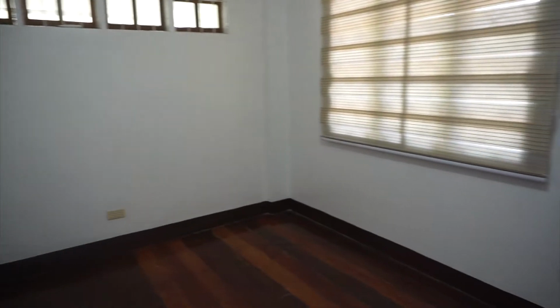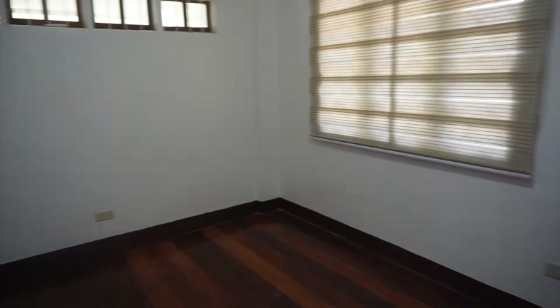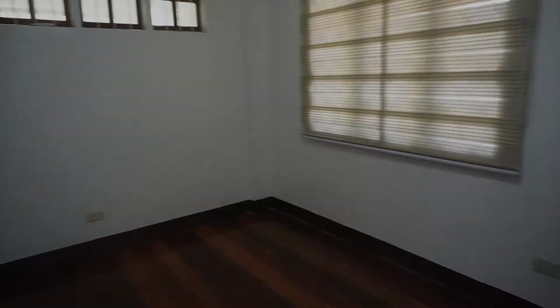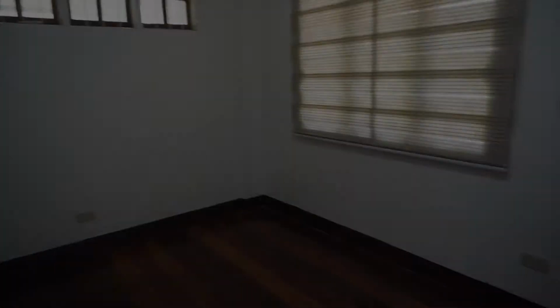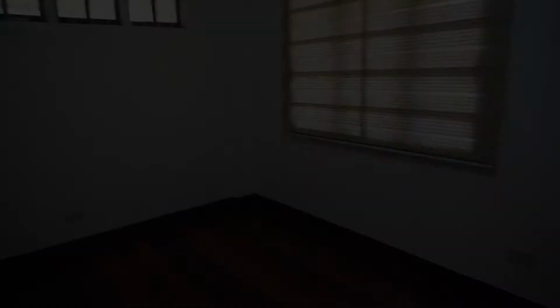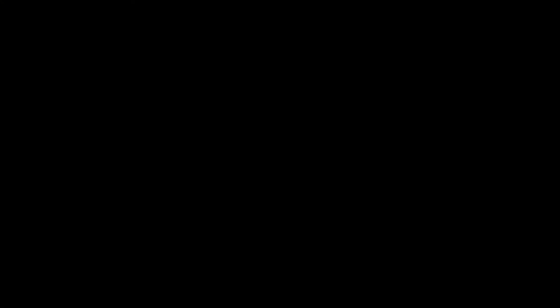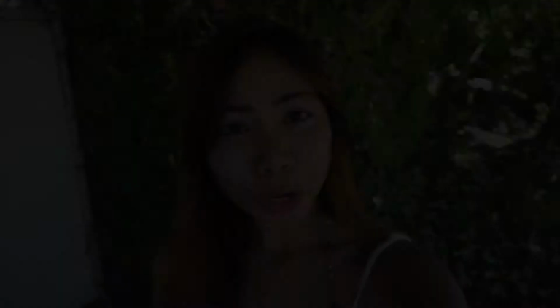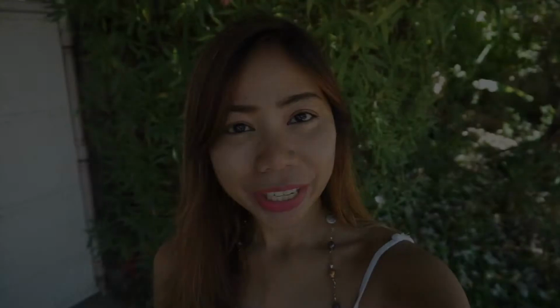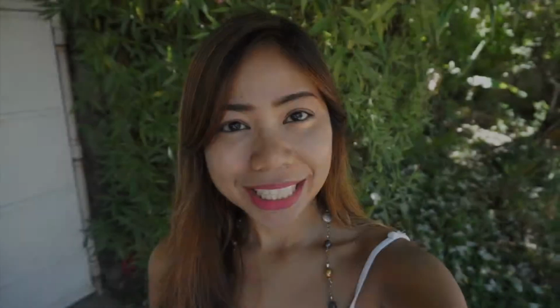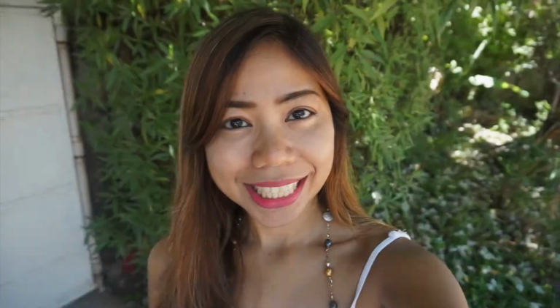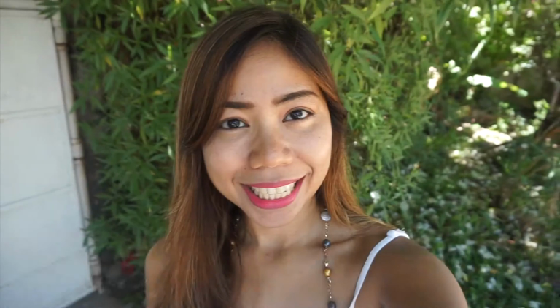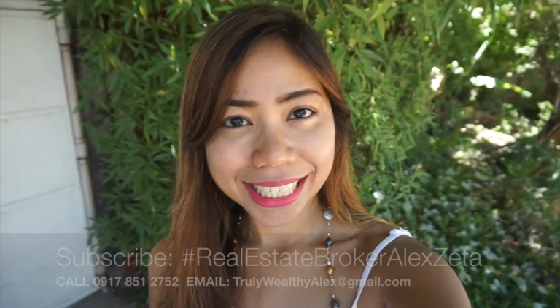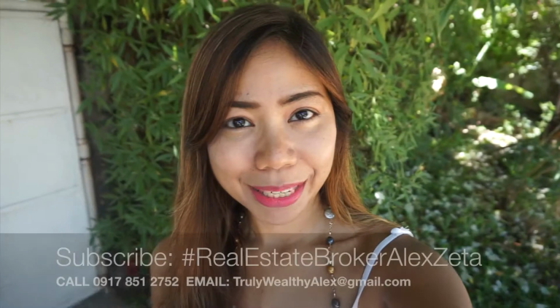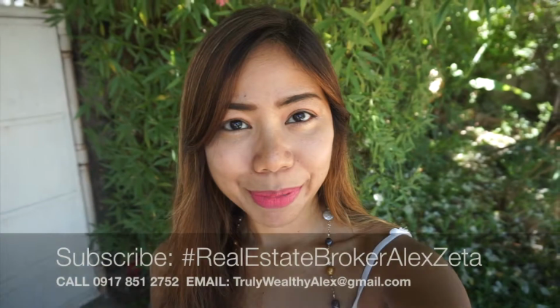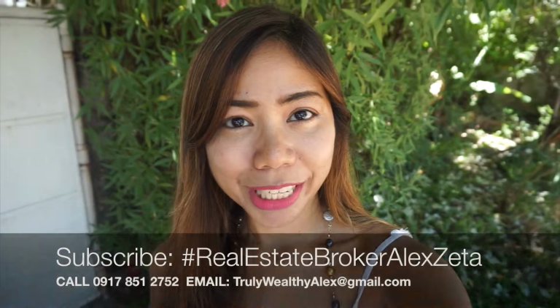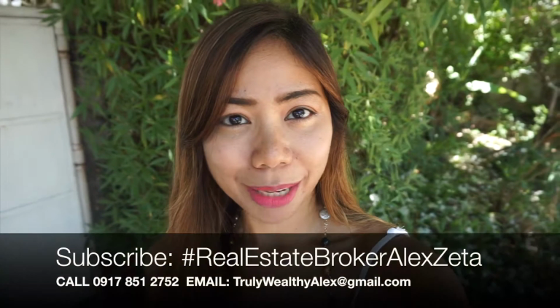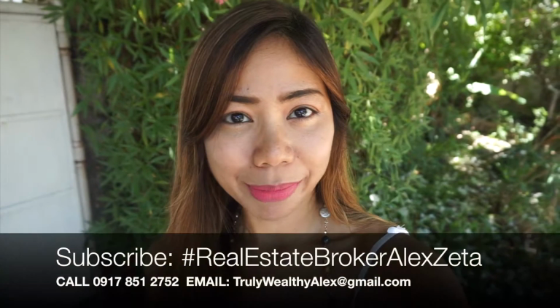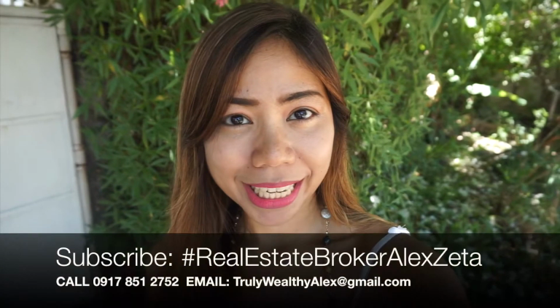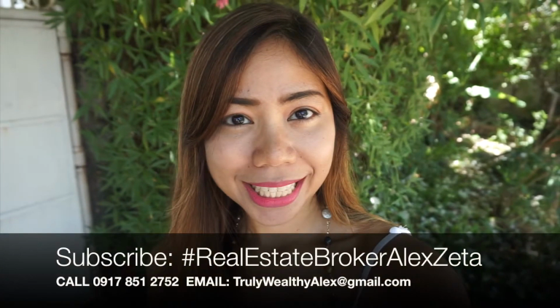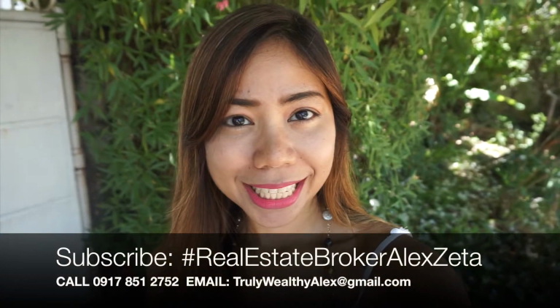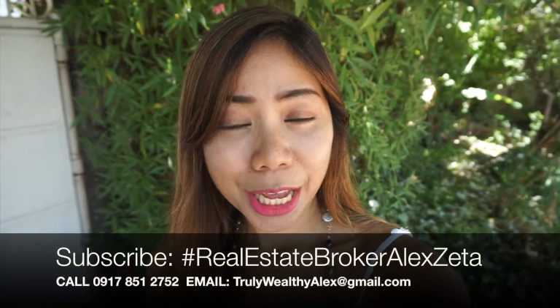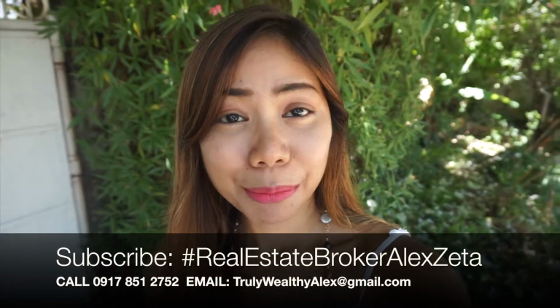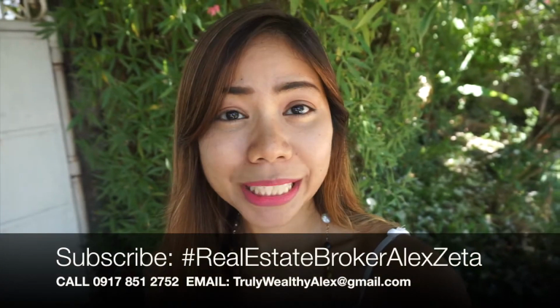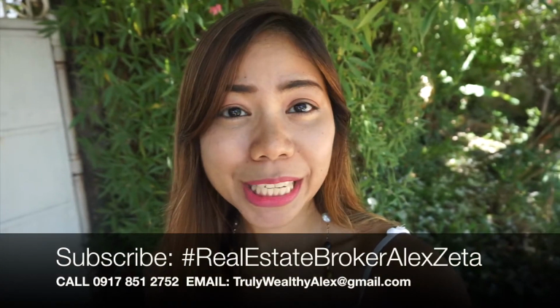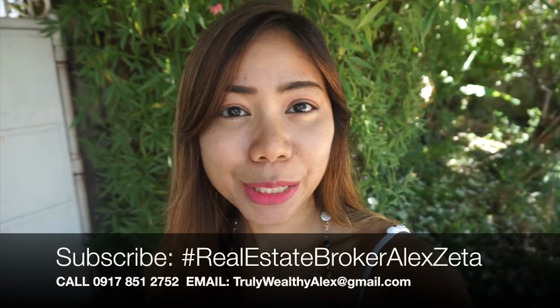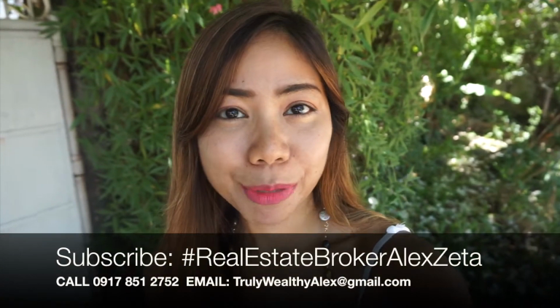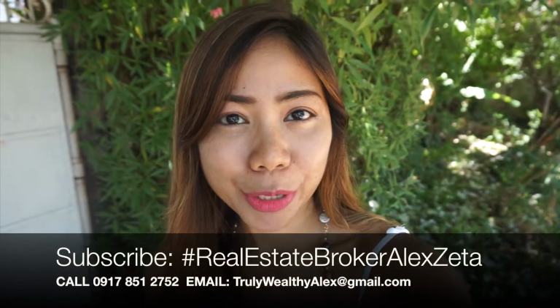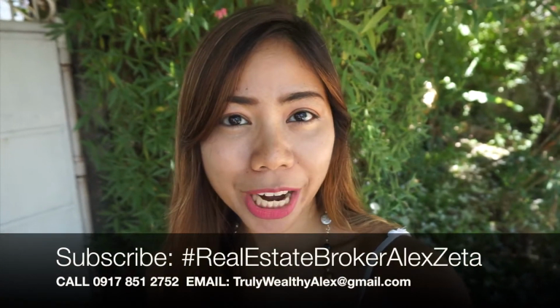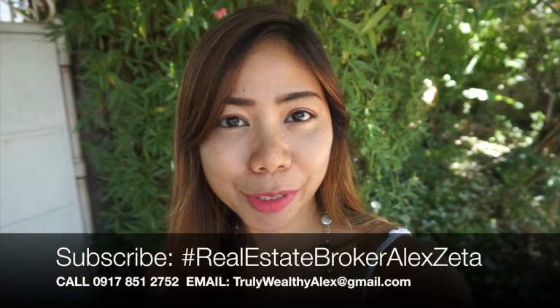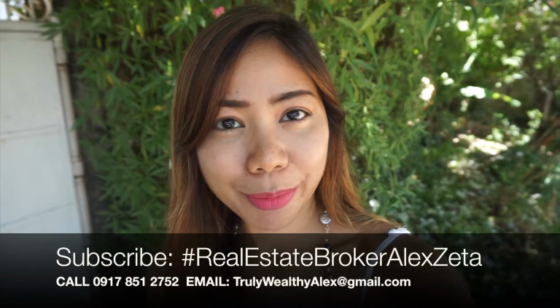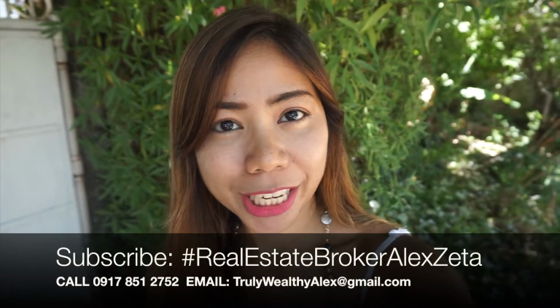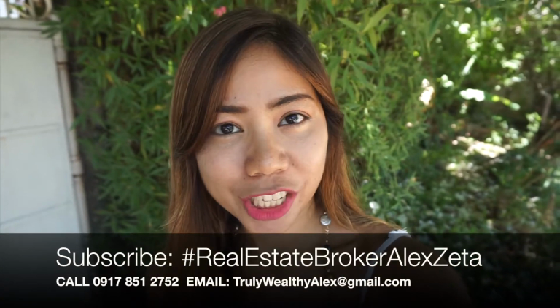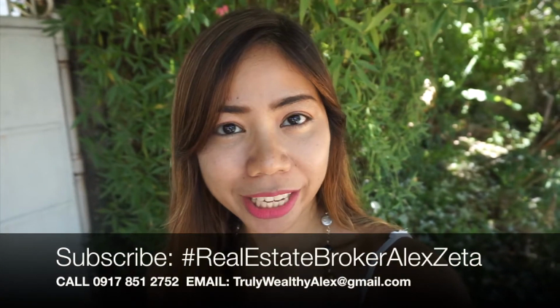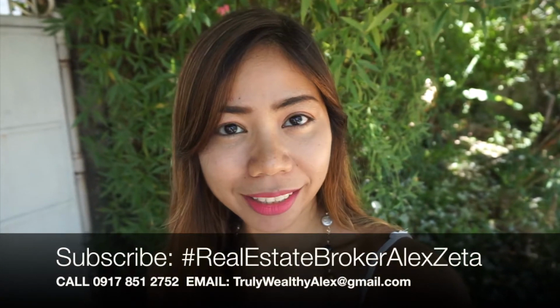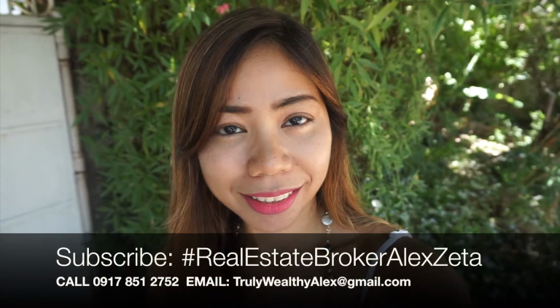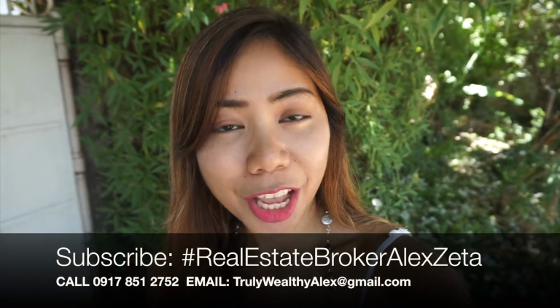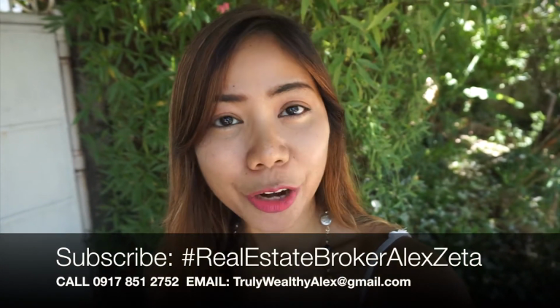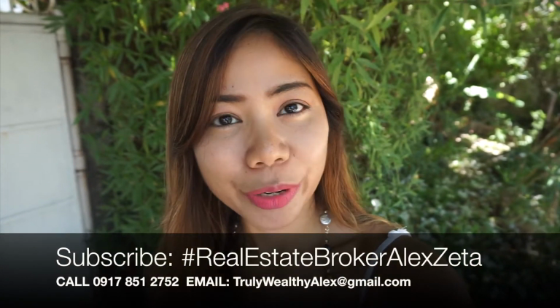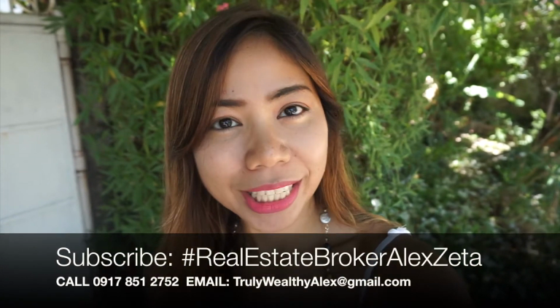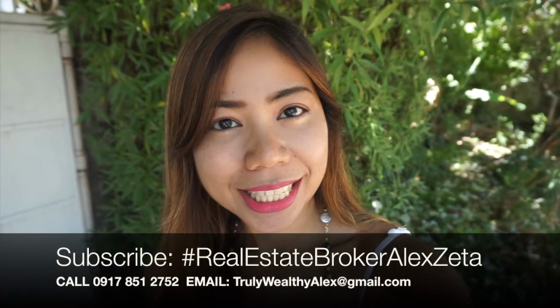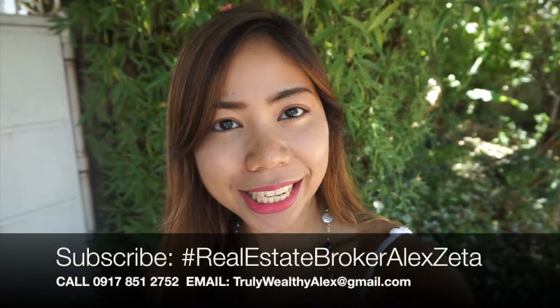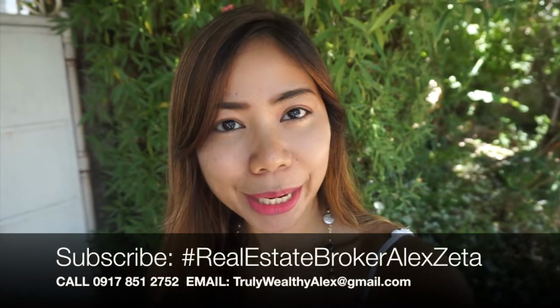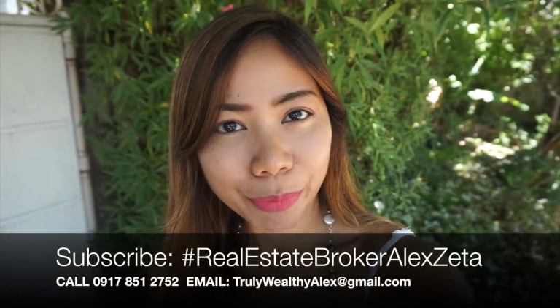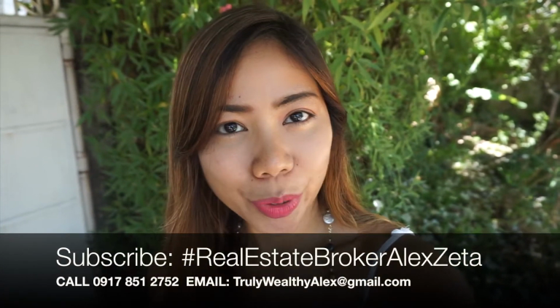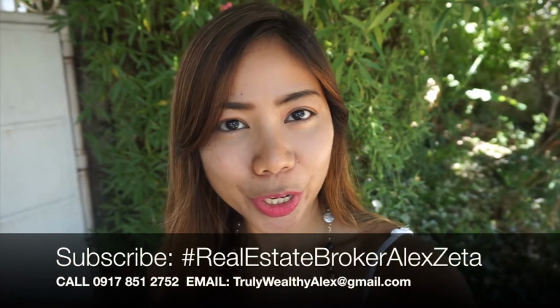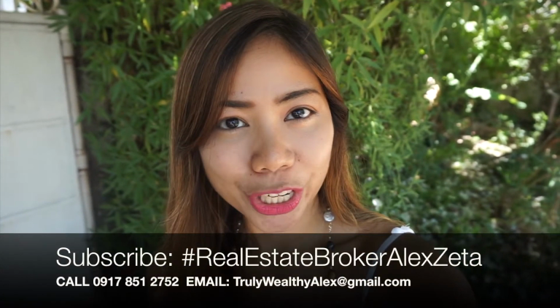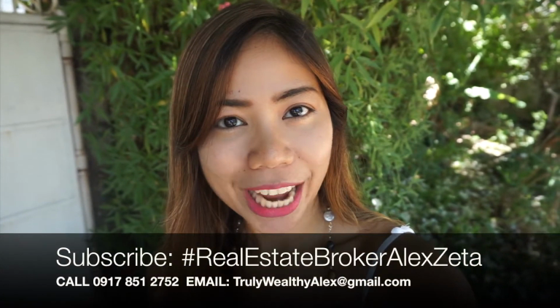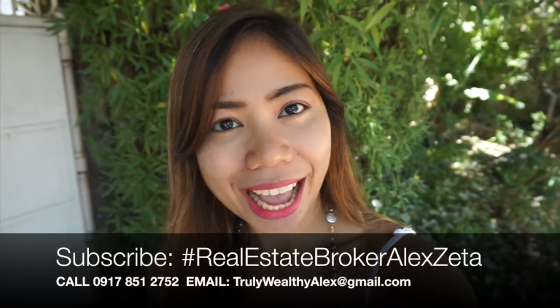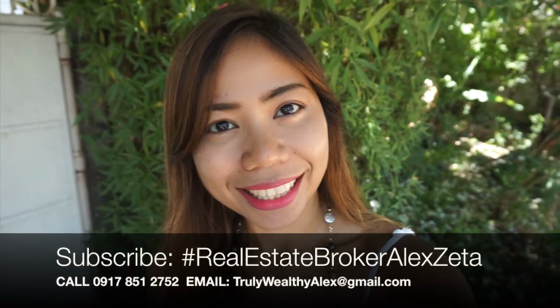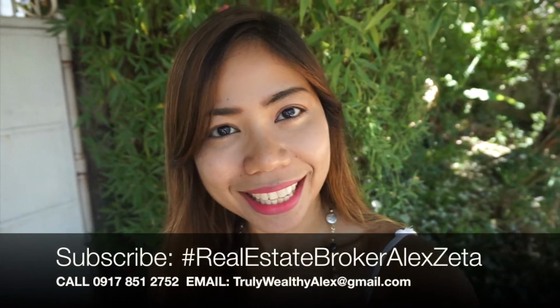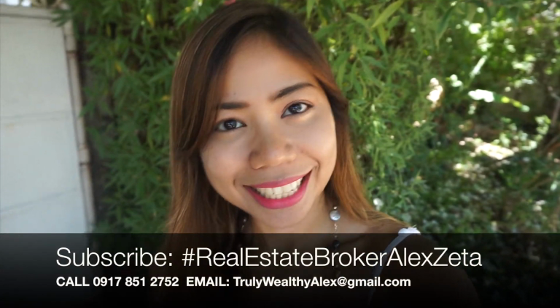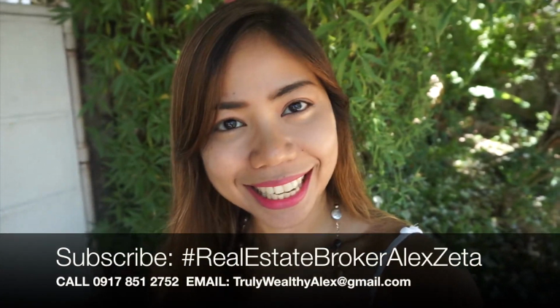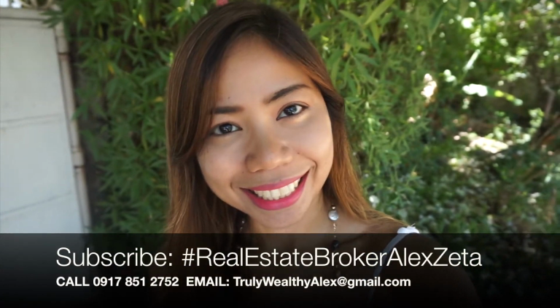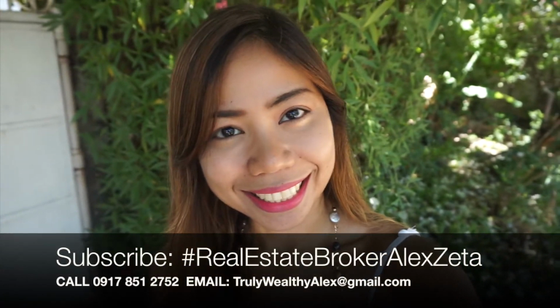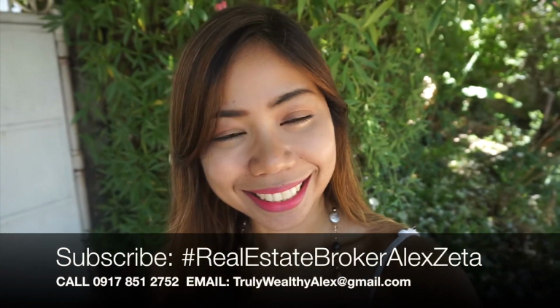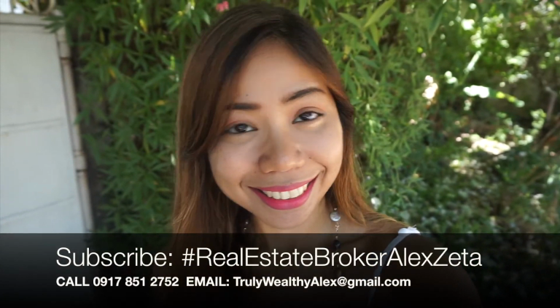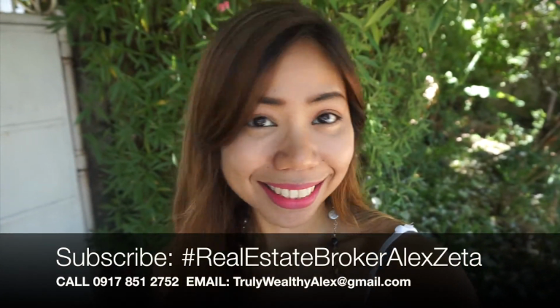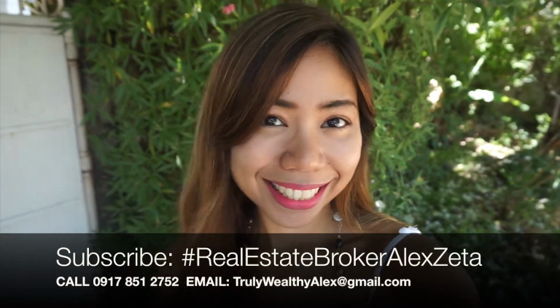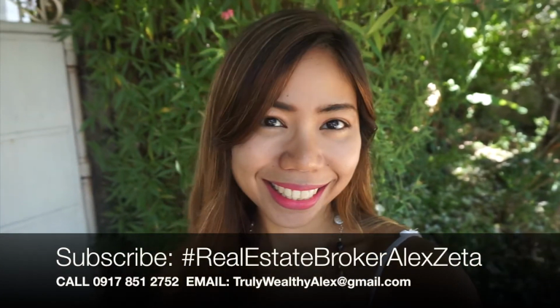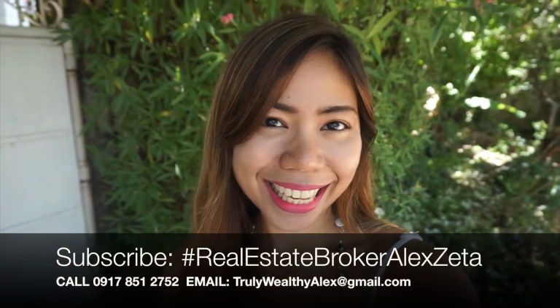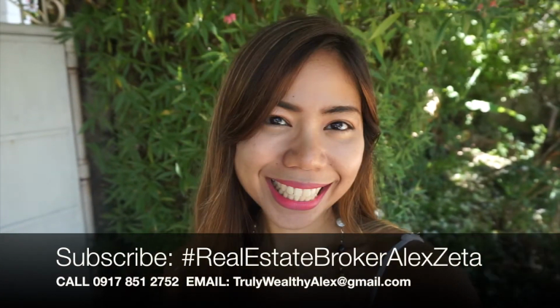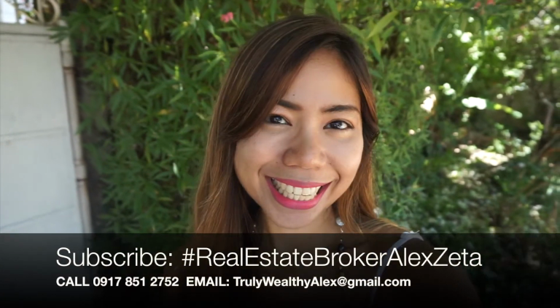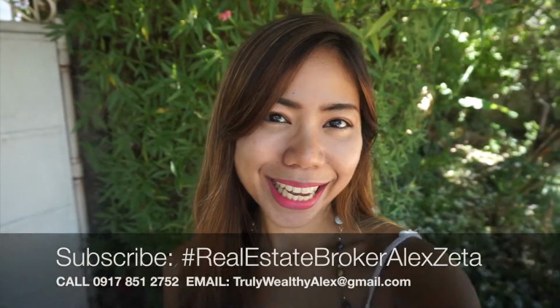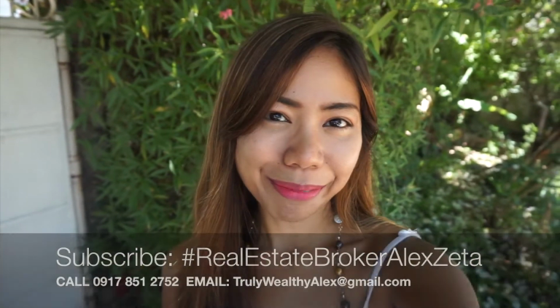For more real estate tips and updates, please subscribe to my channel, Real Estate Broker Alex Zata. Till next time.